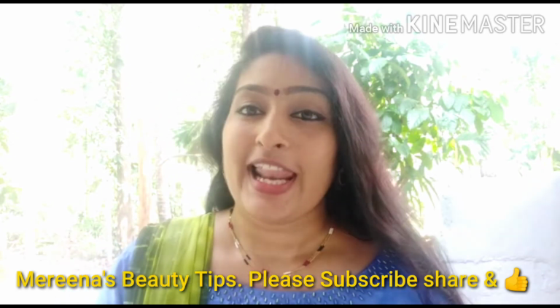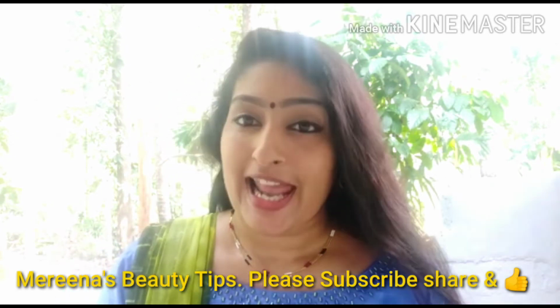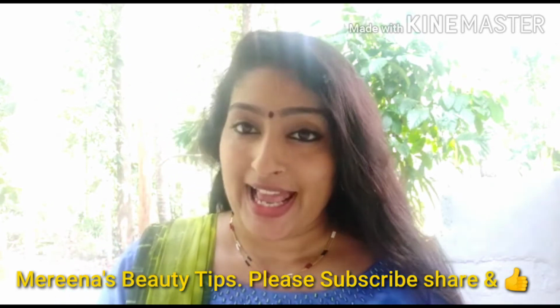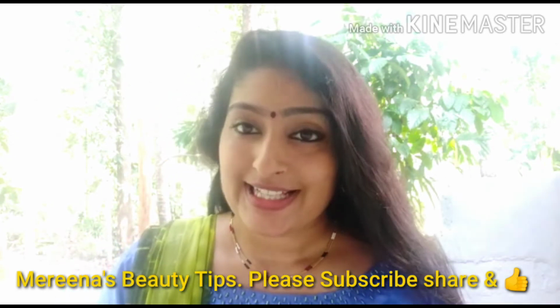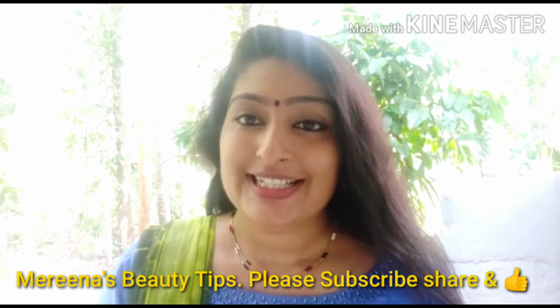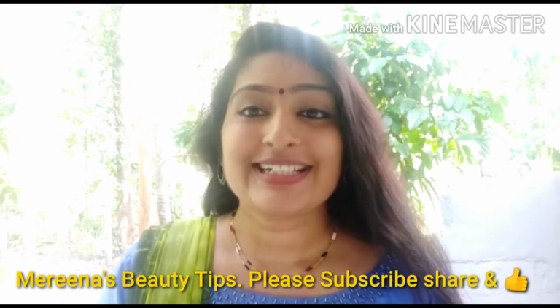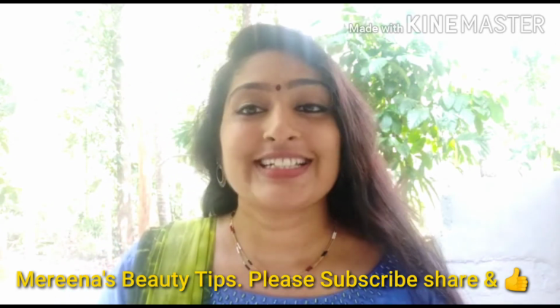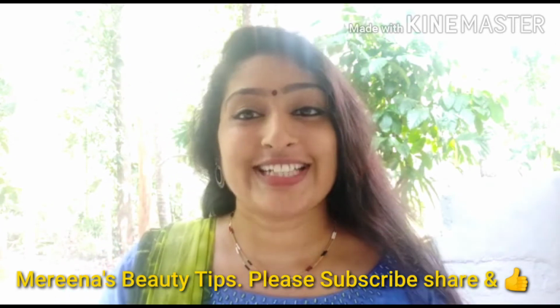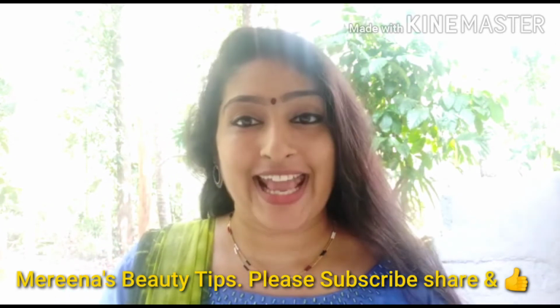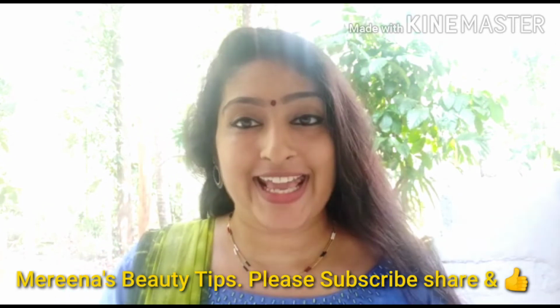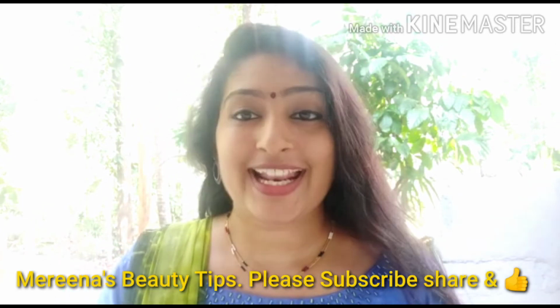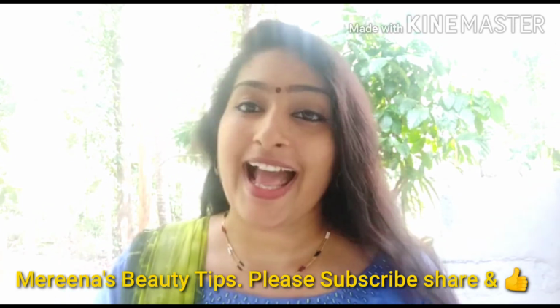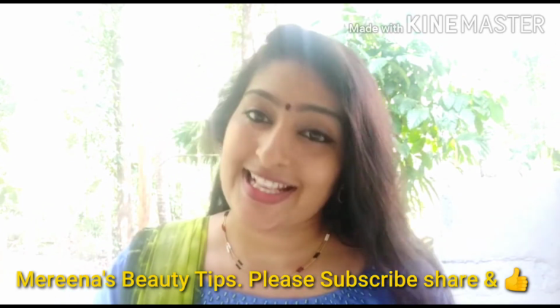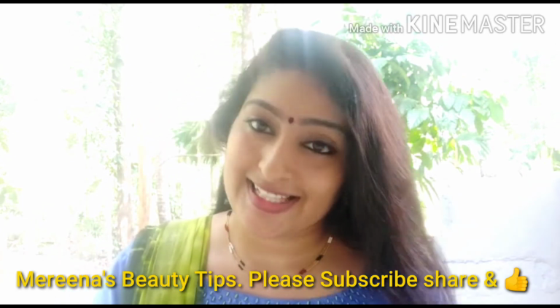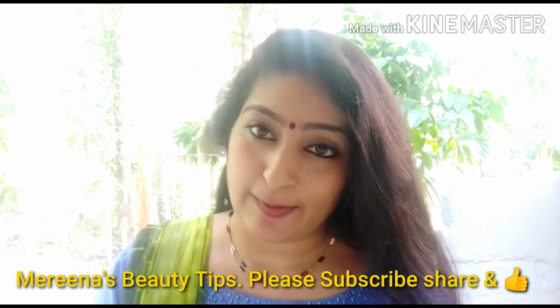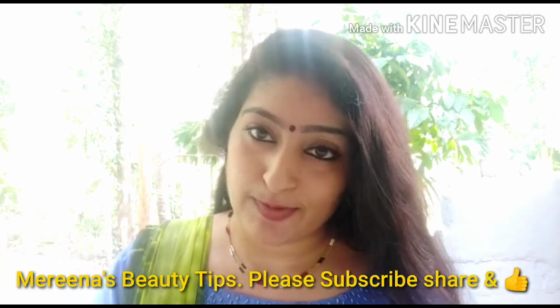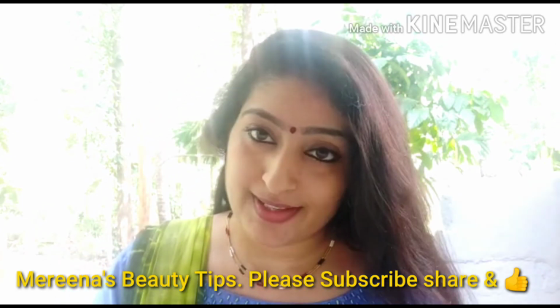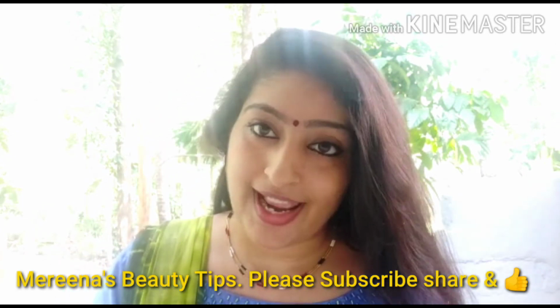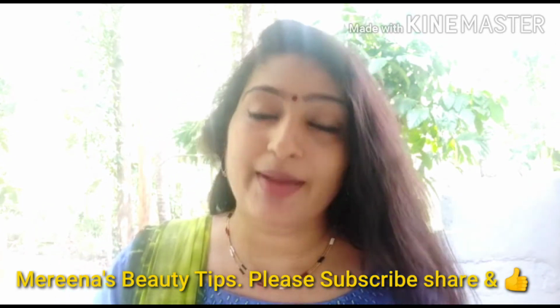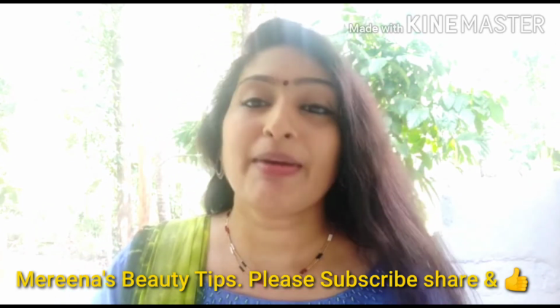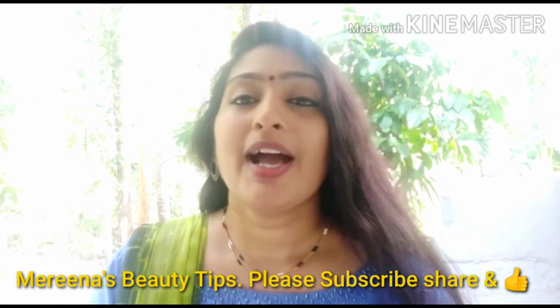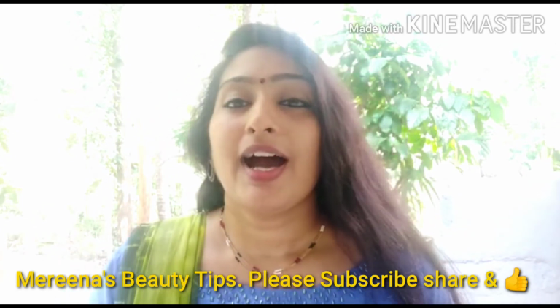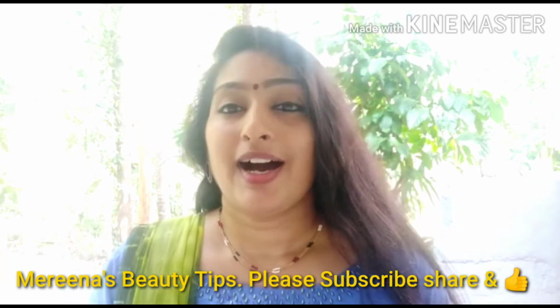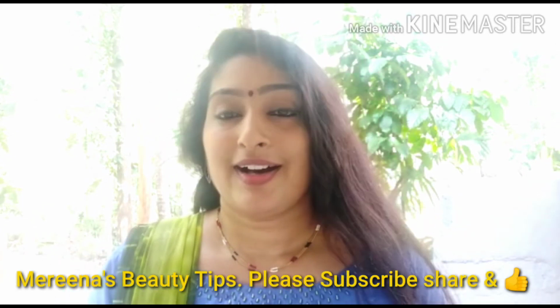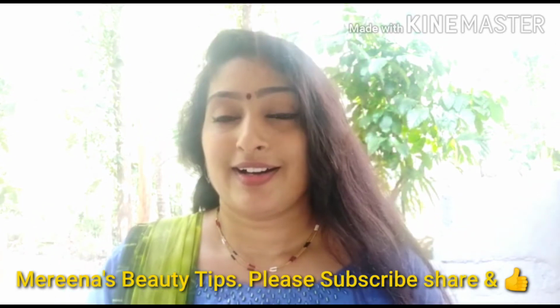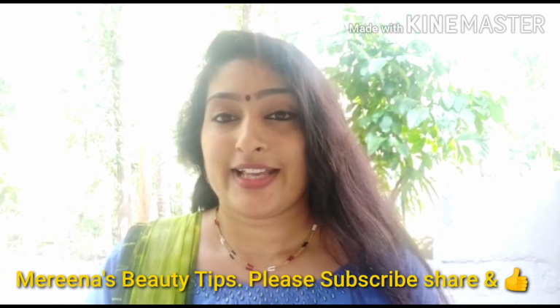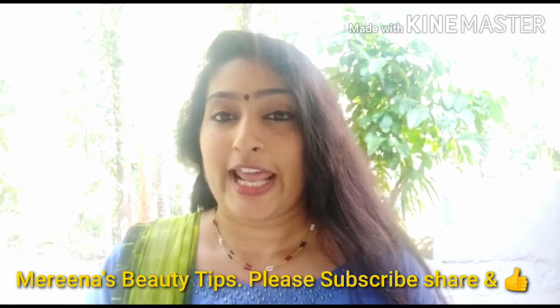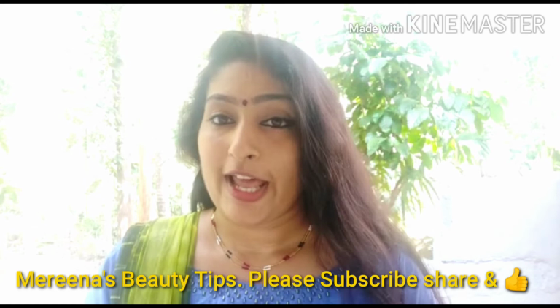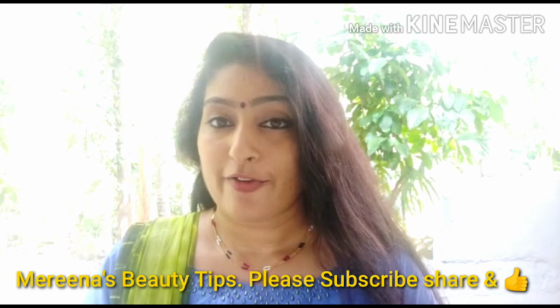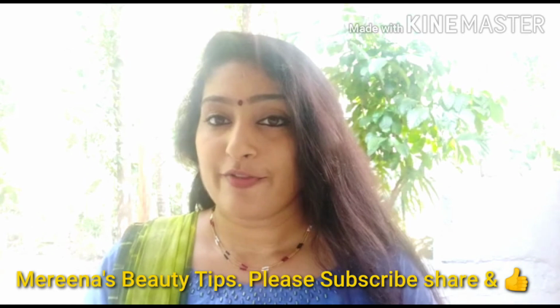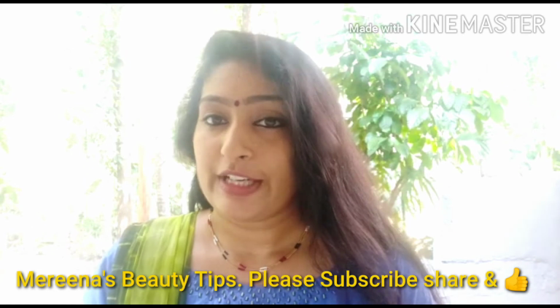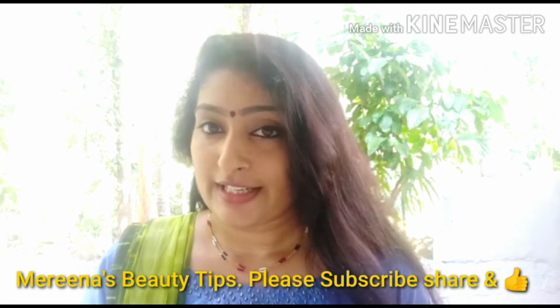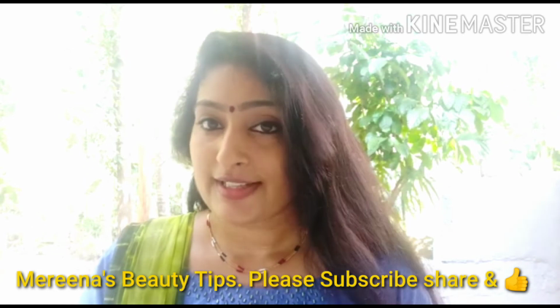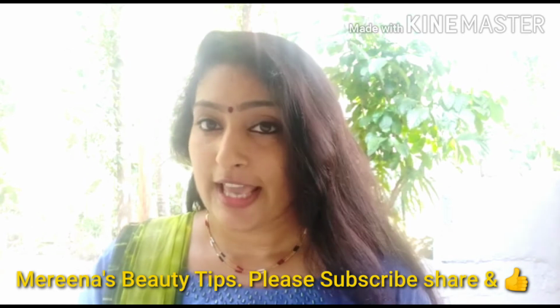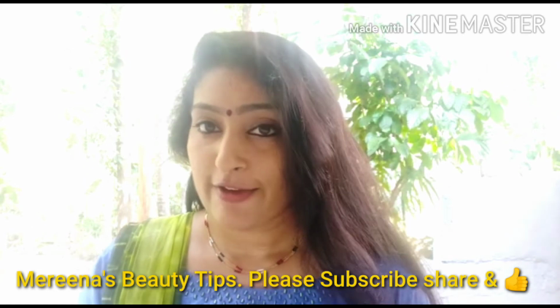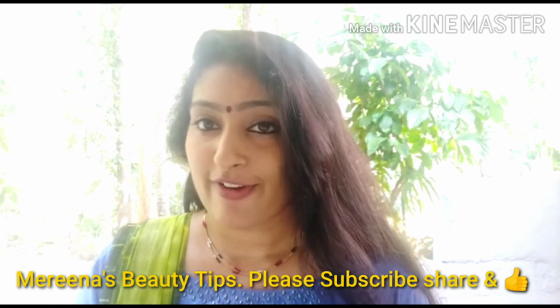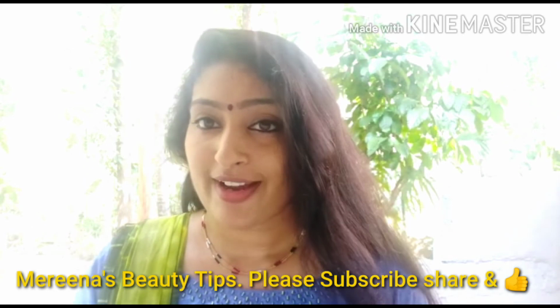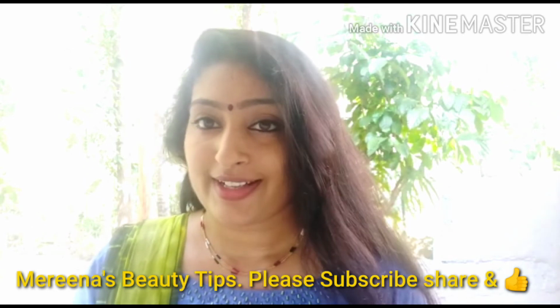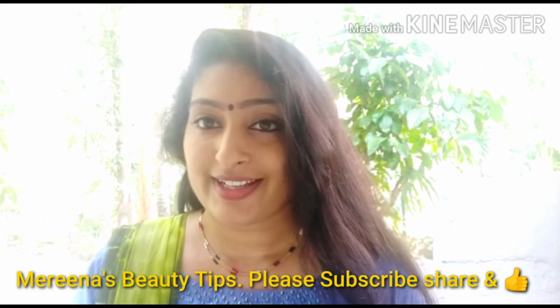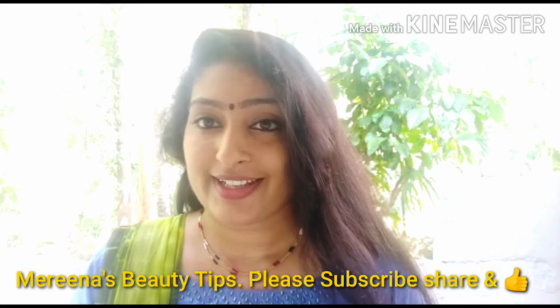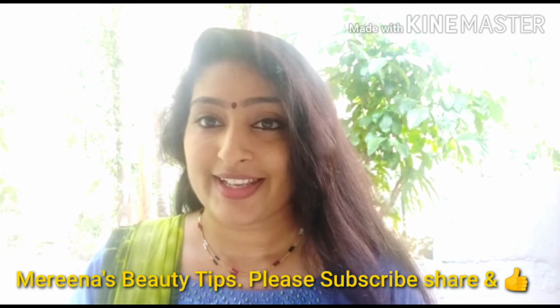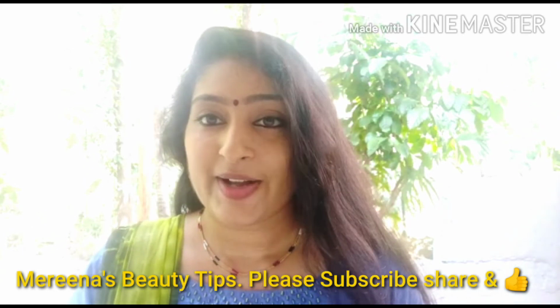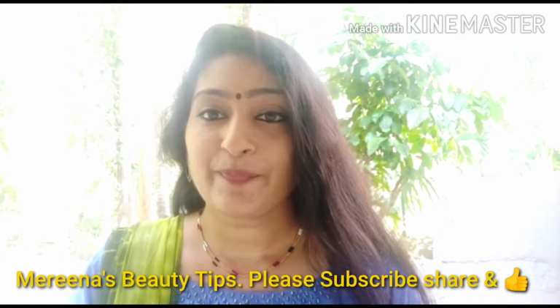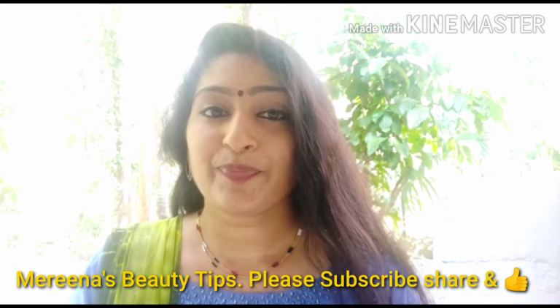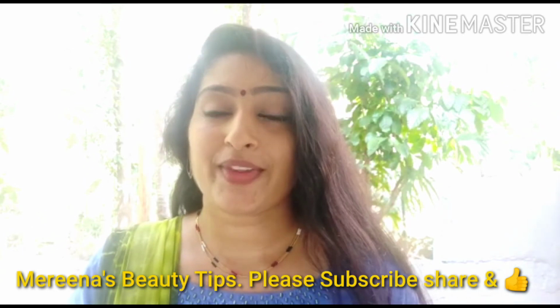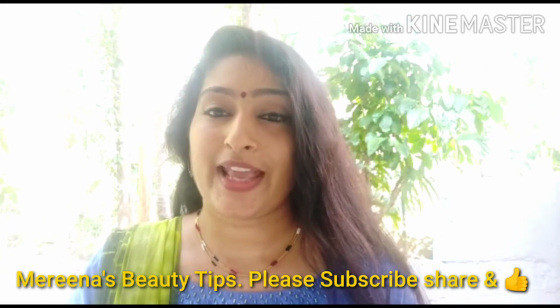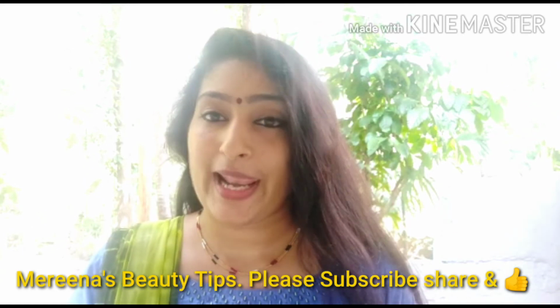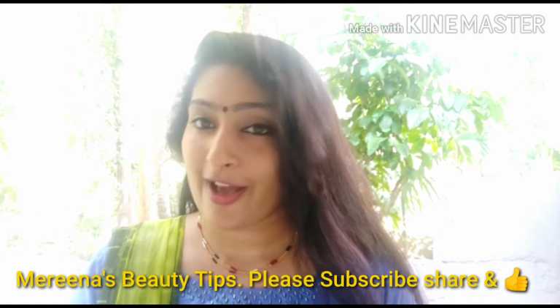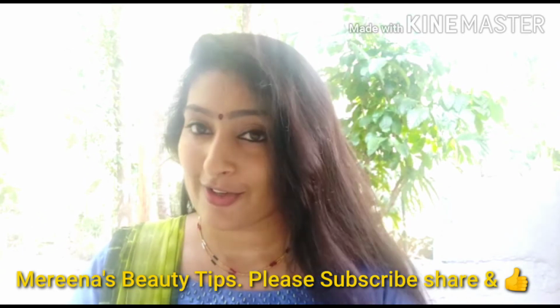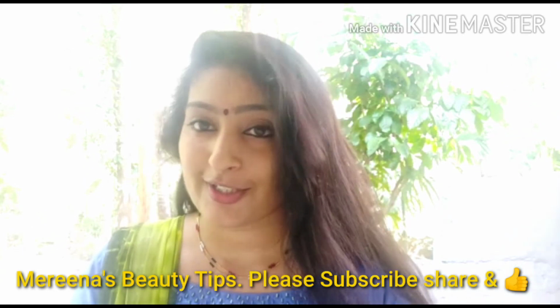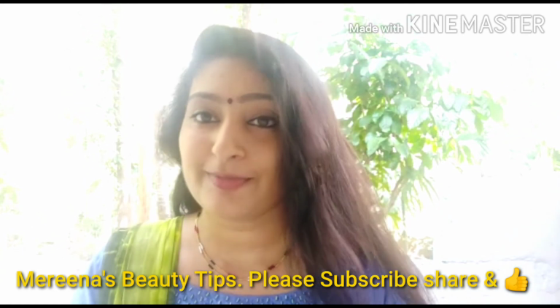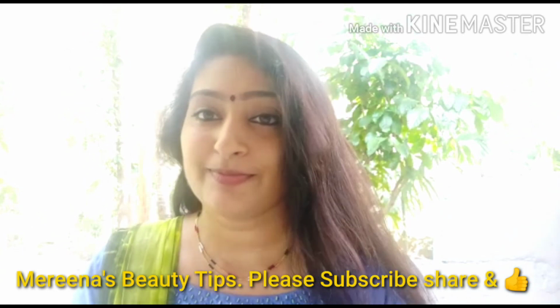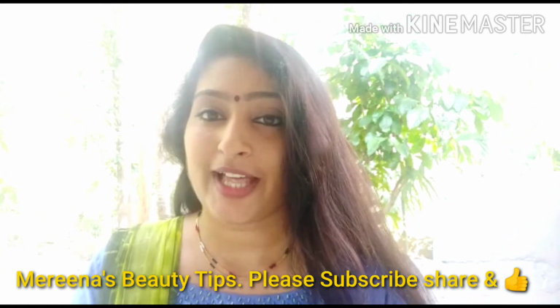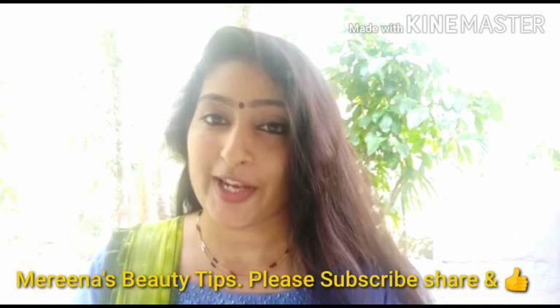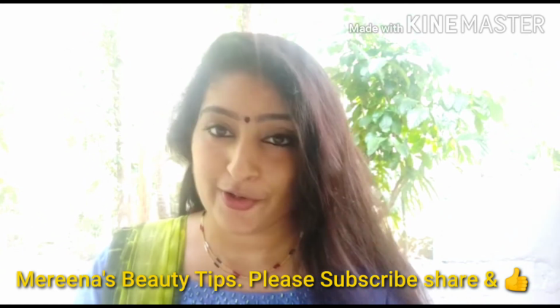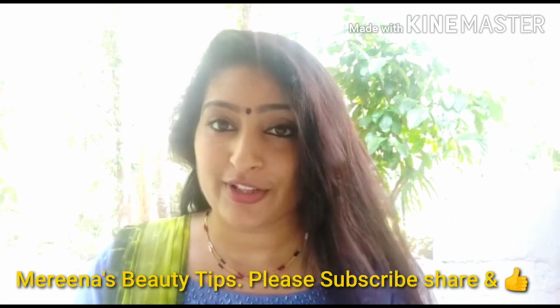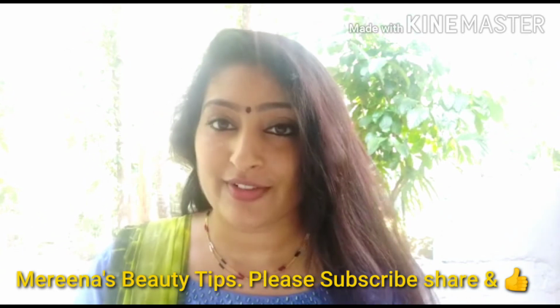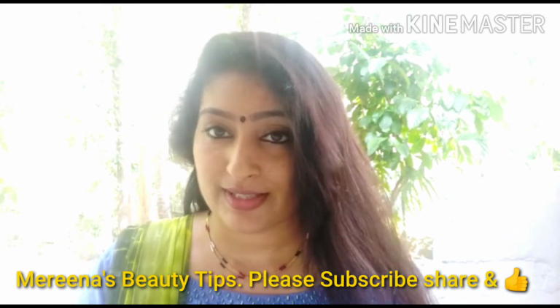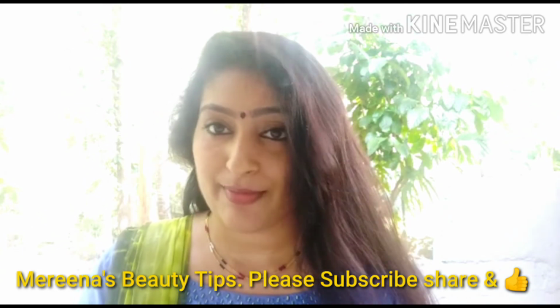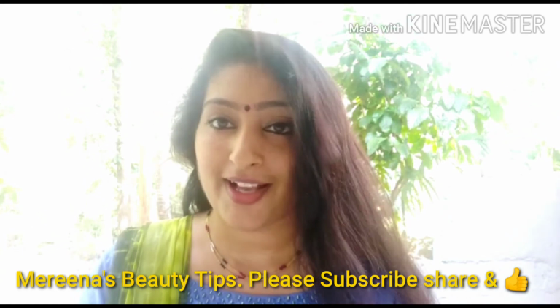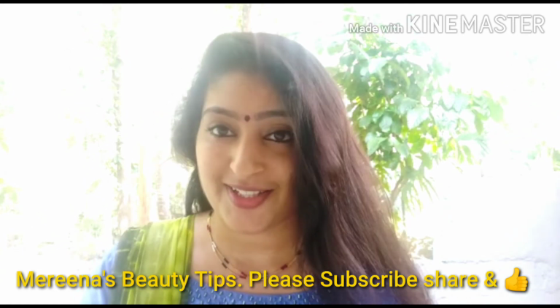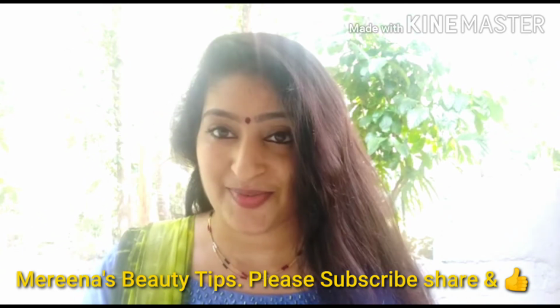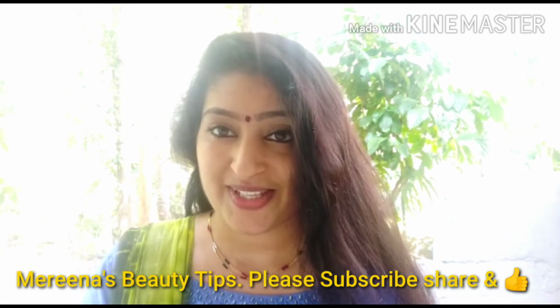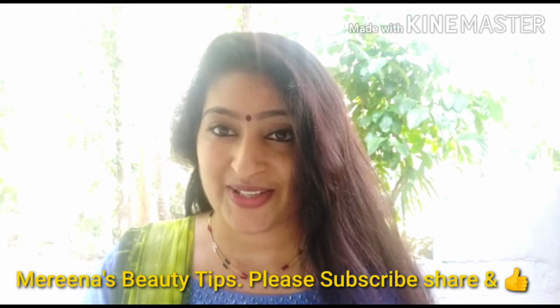Like, share and subscribe. I hope you will be safe. I hope you will be happy. I am happy.